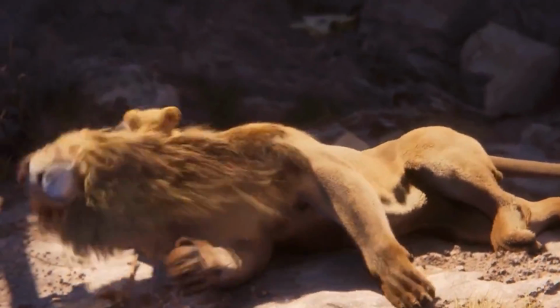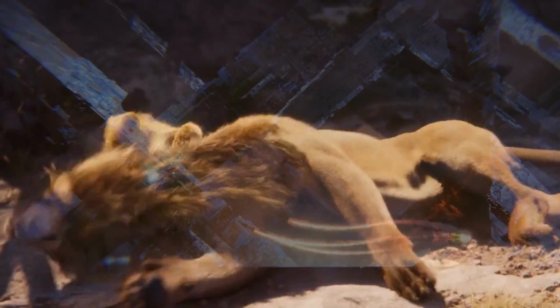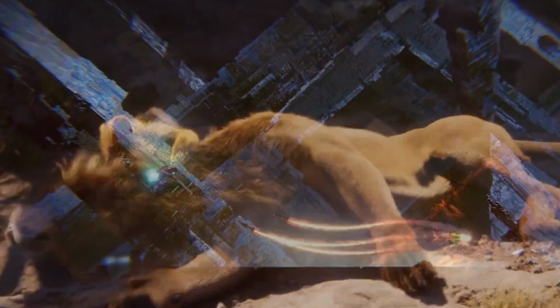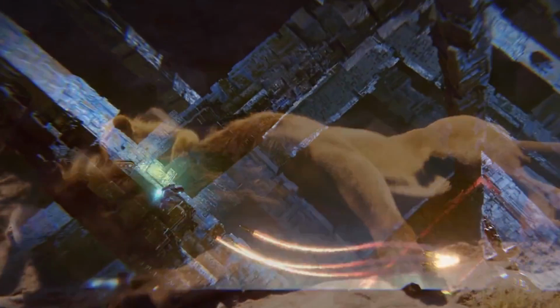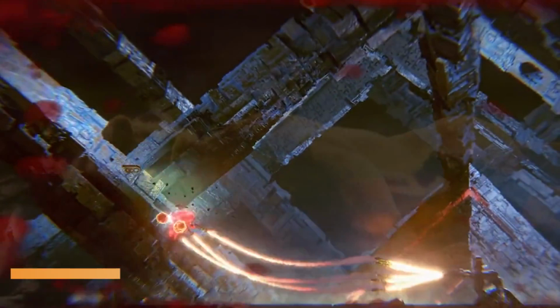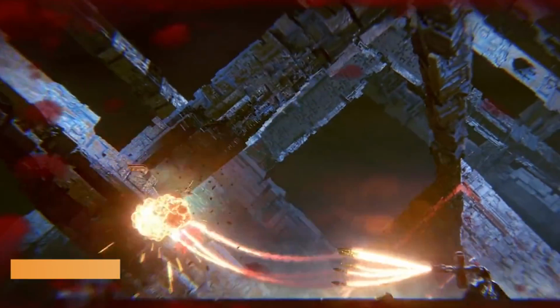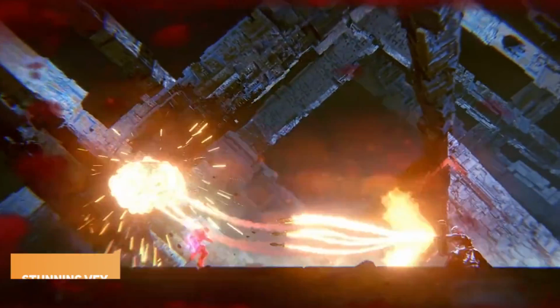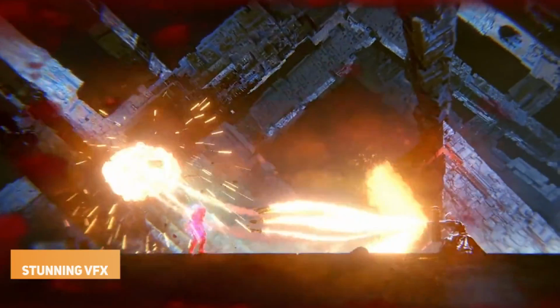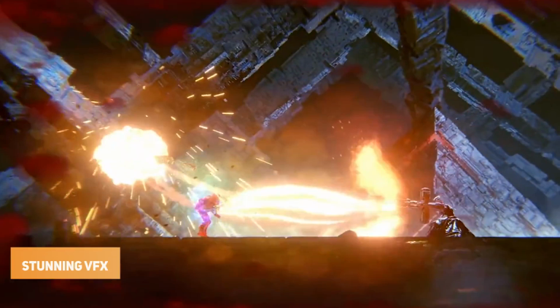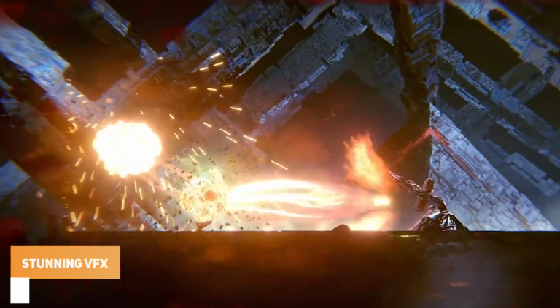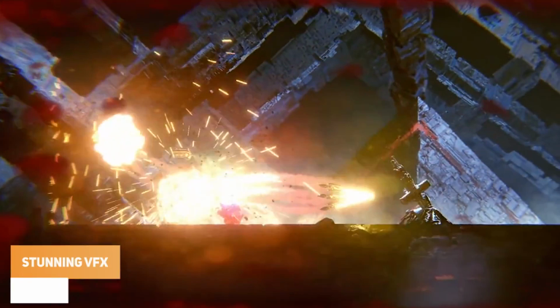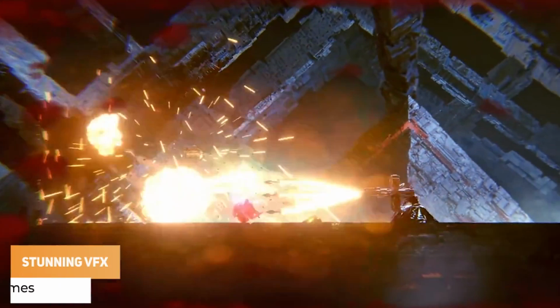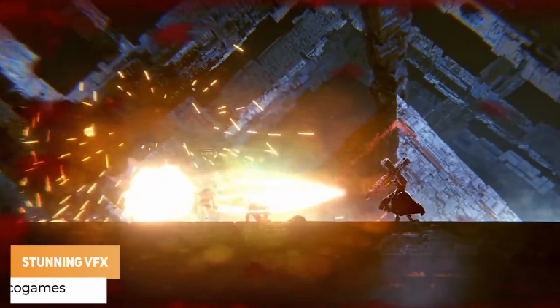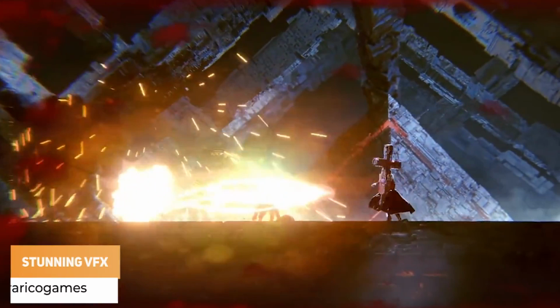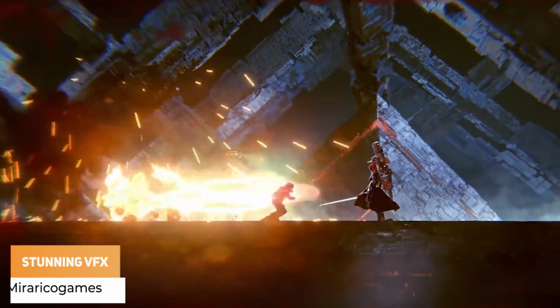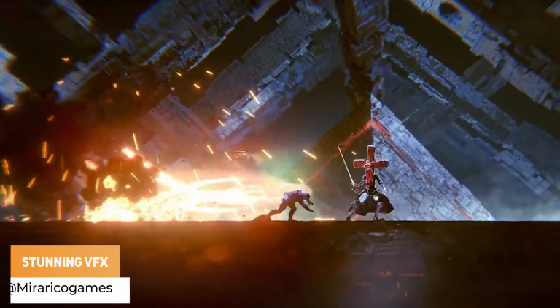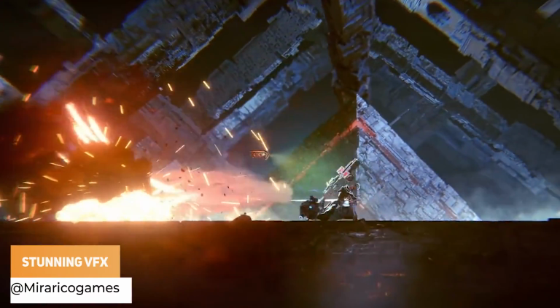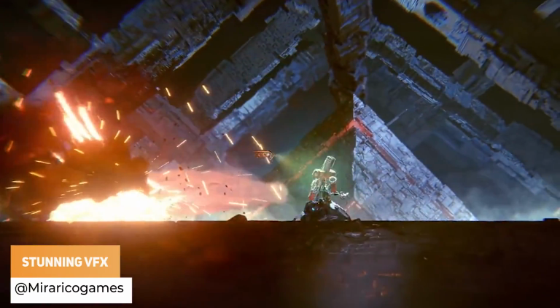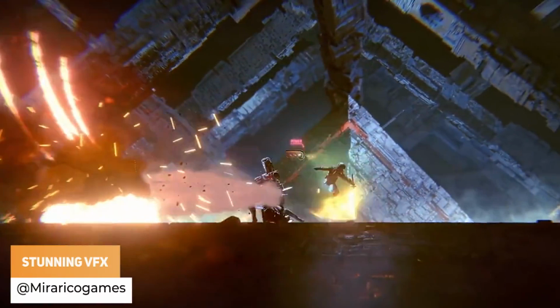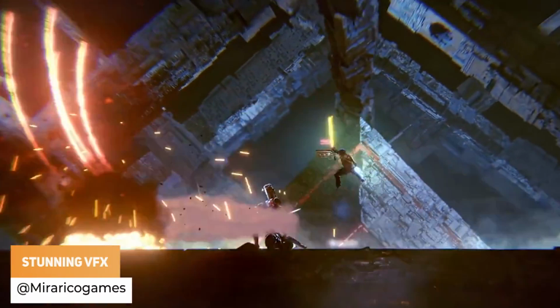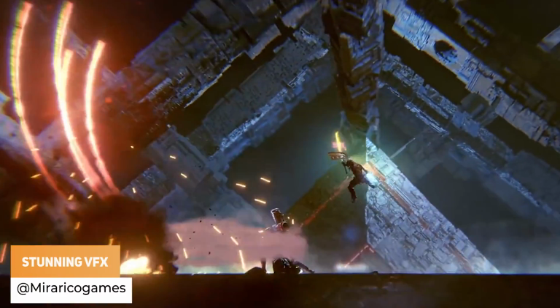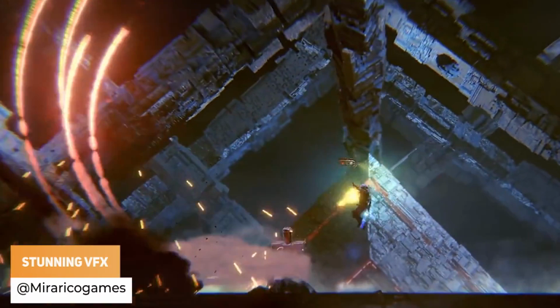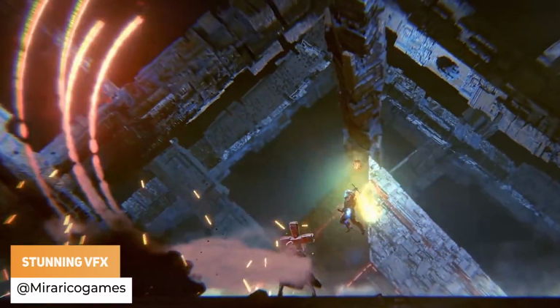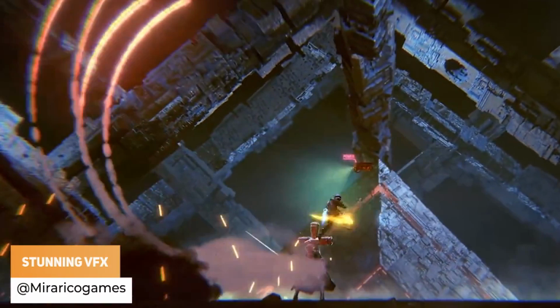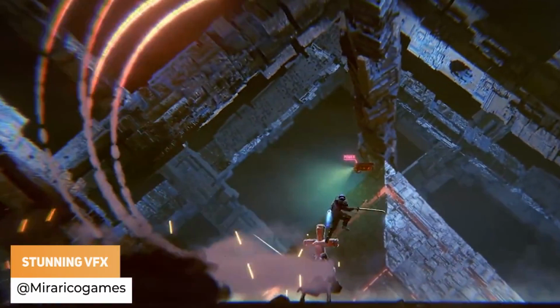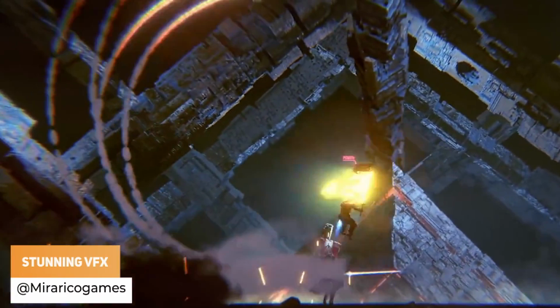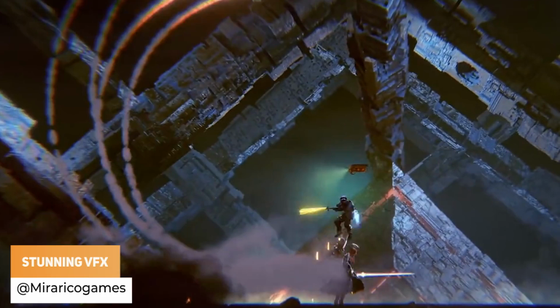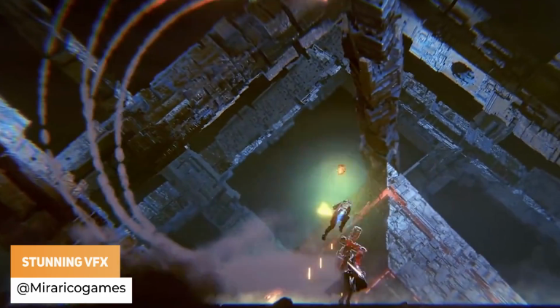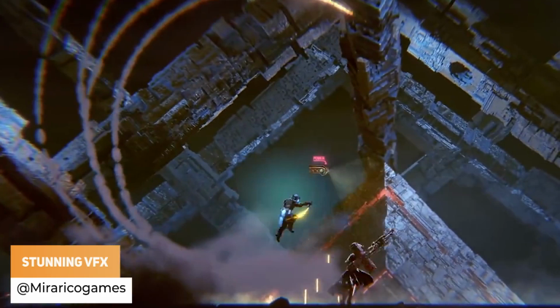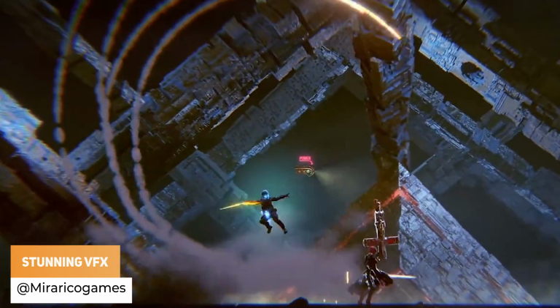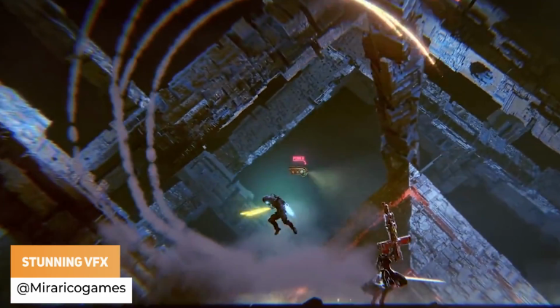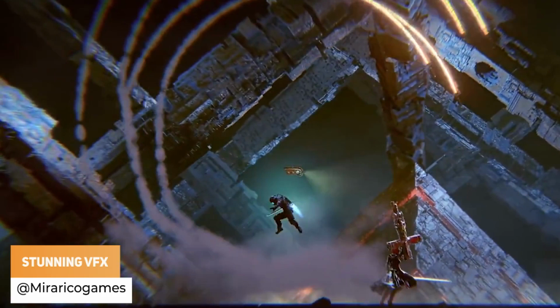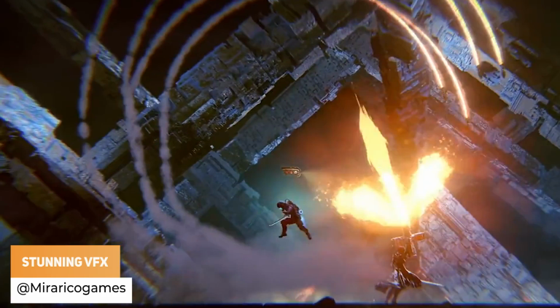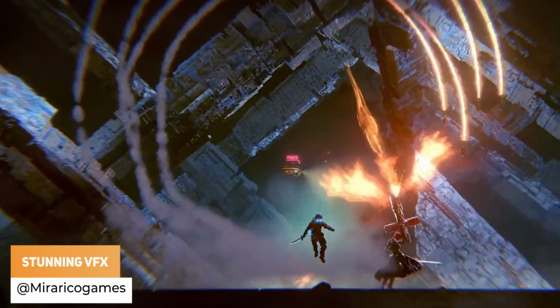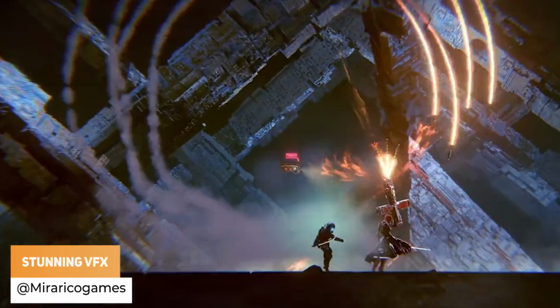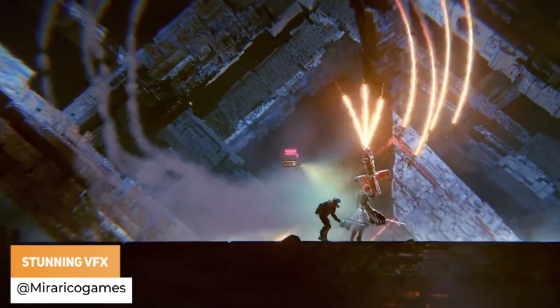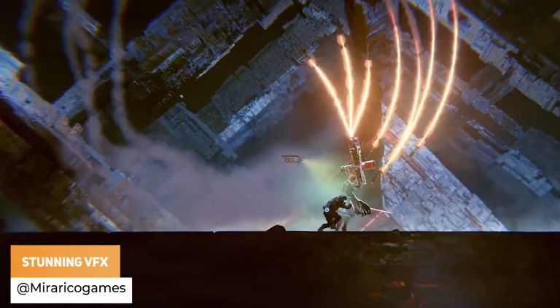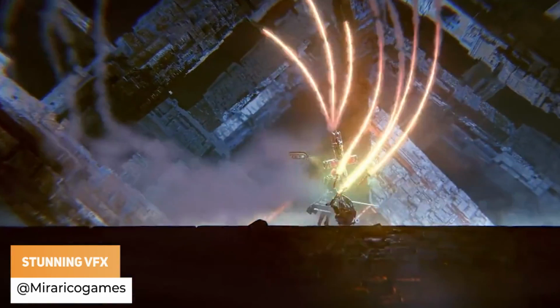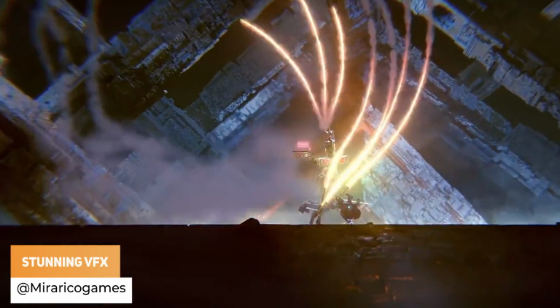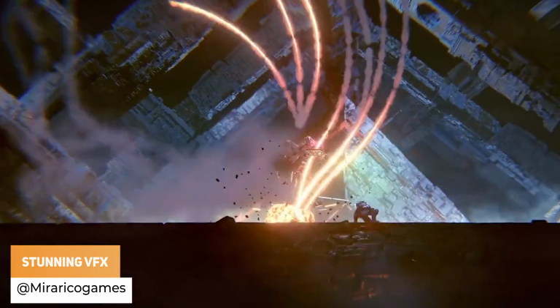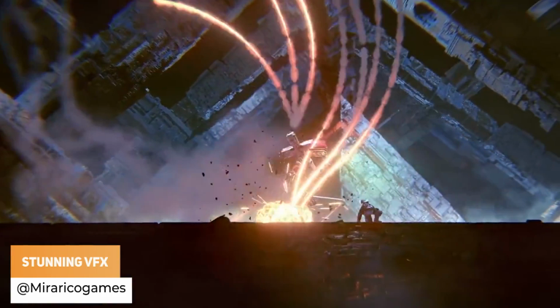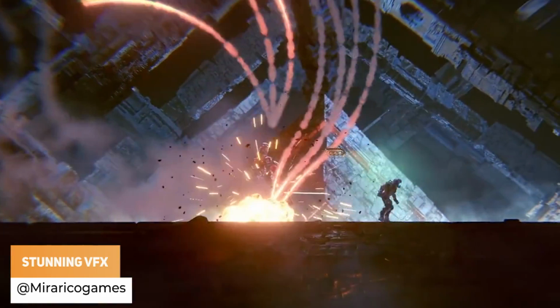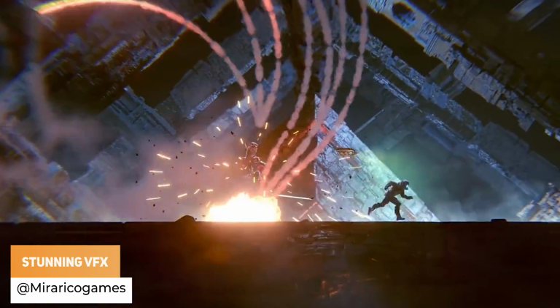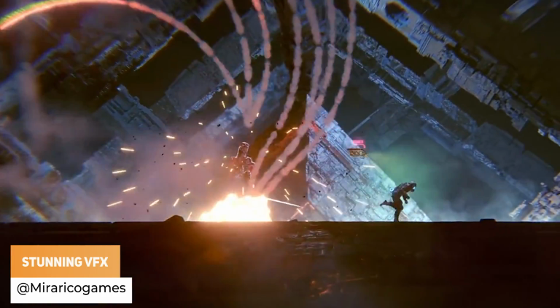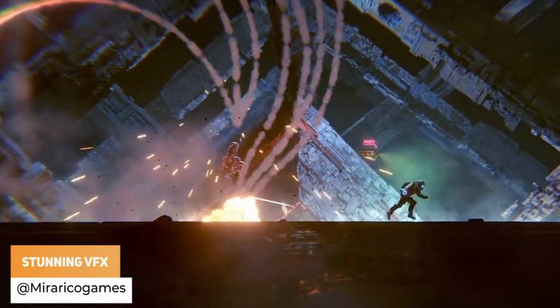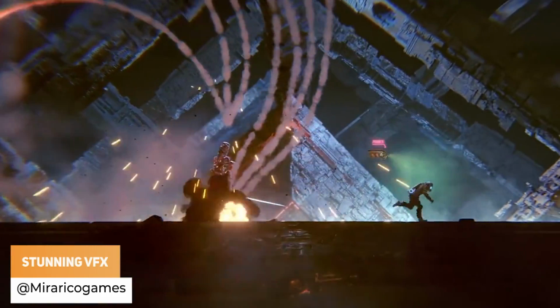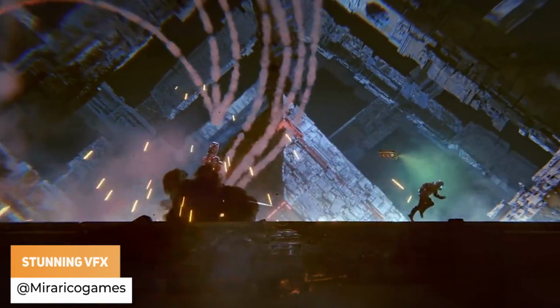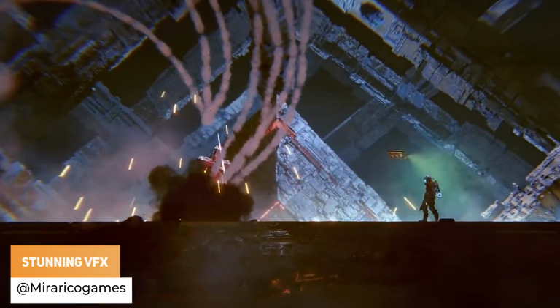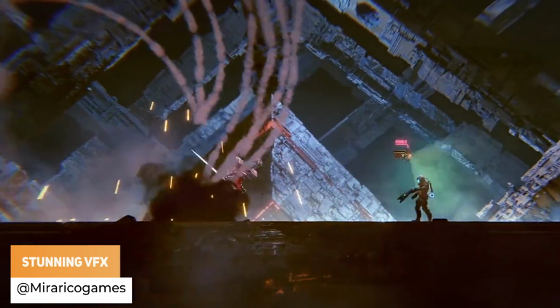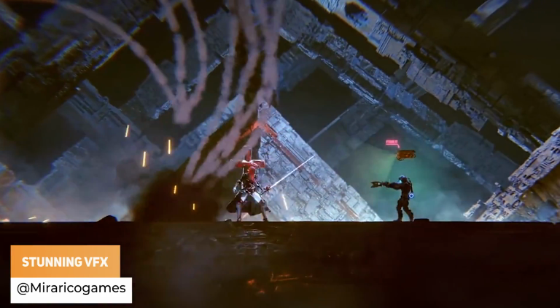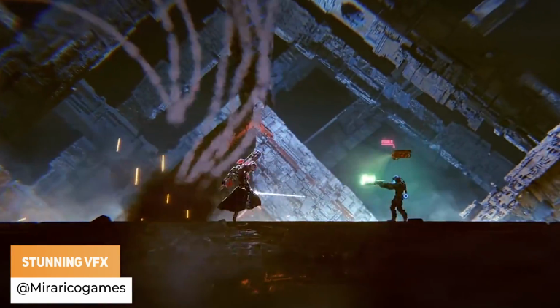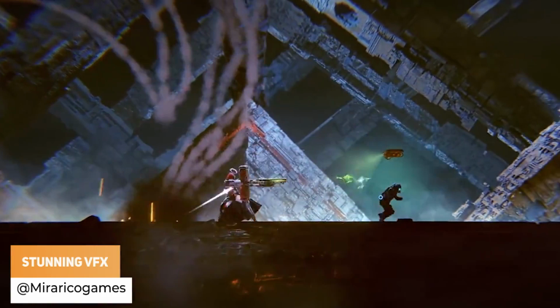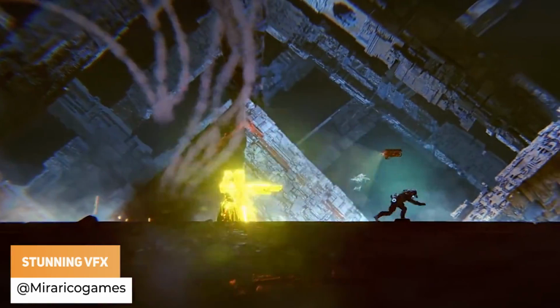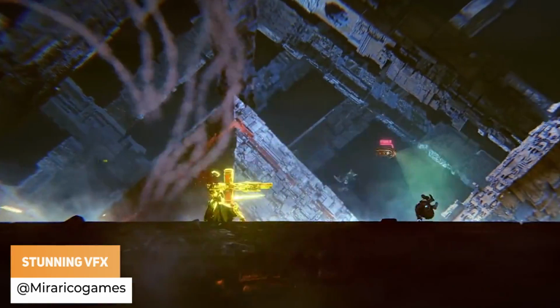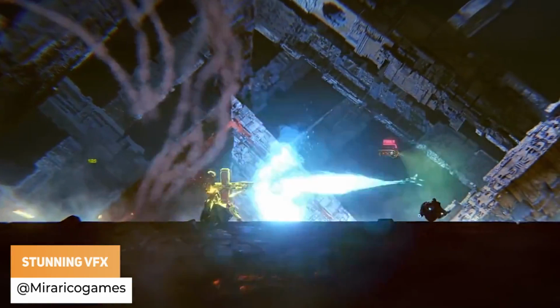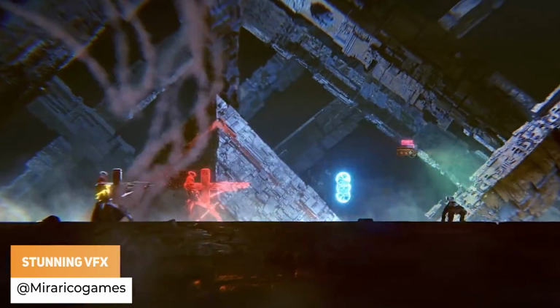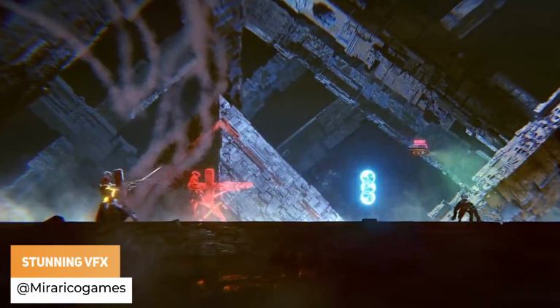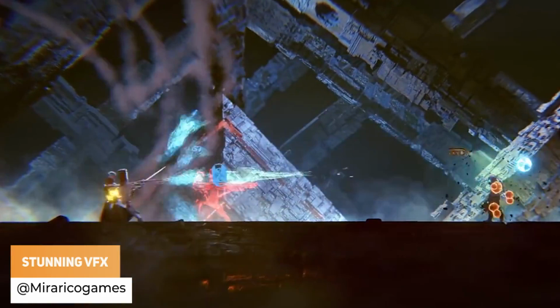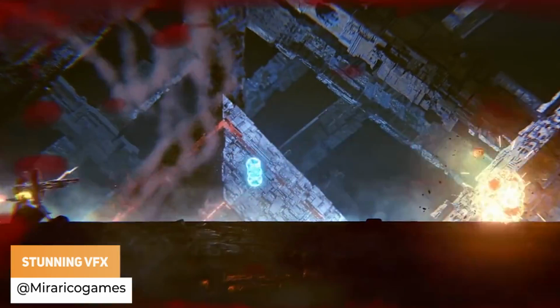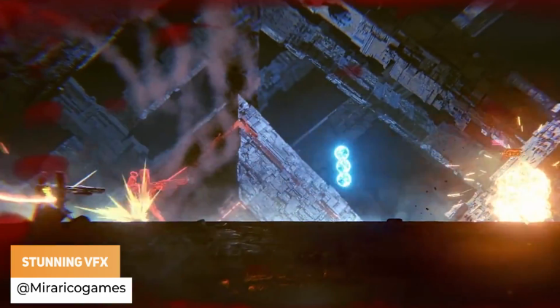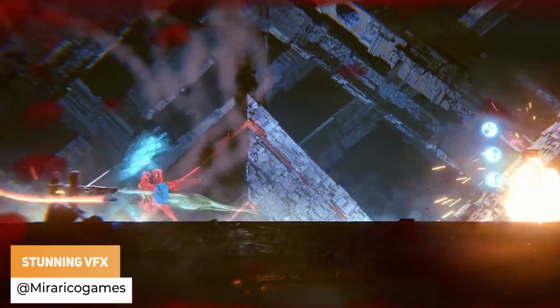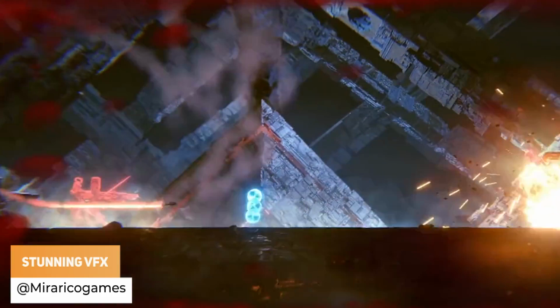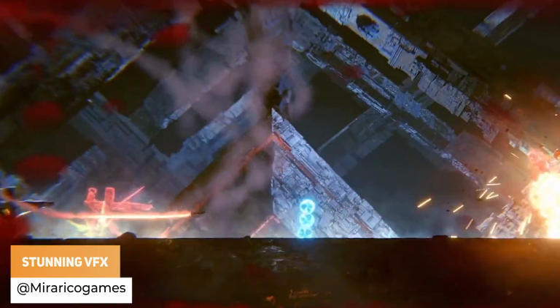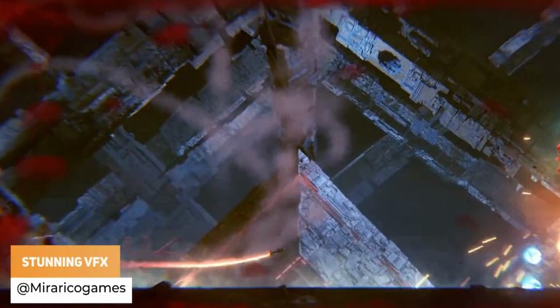Mirror Rico Games has been working really hard on a major boss with some stunning visual effects.